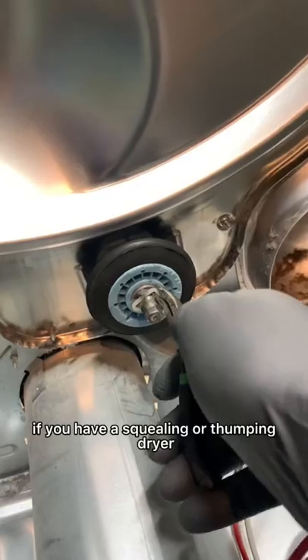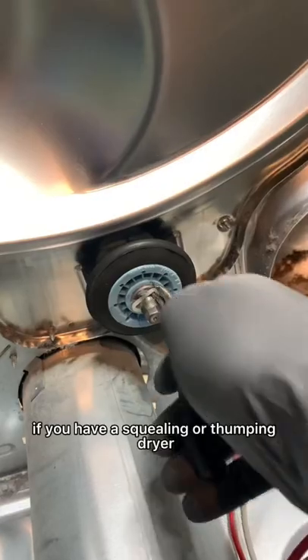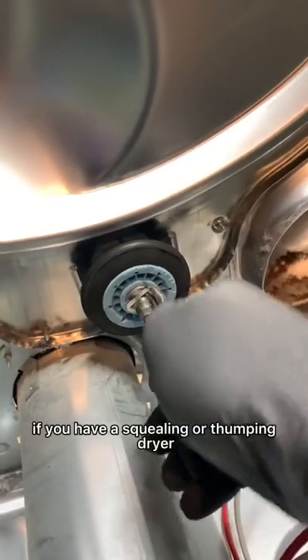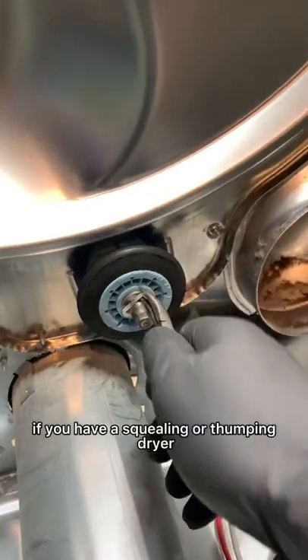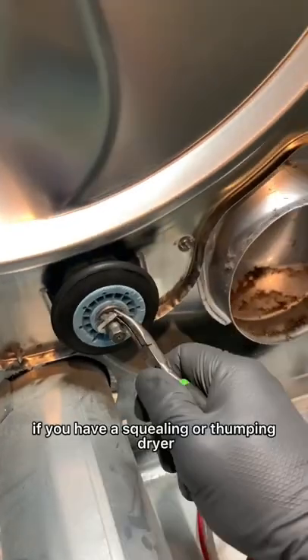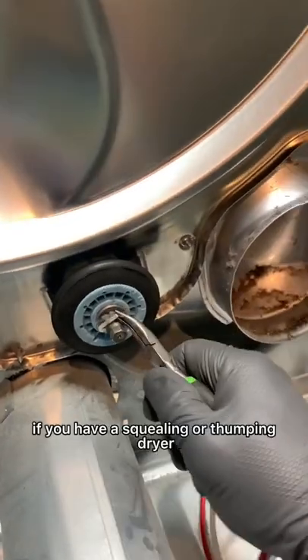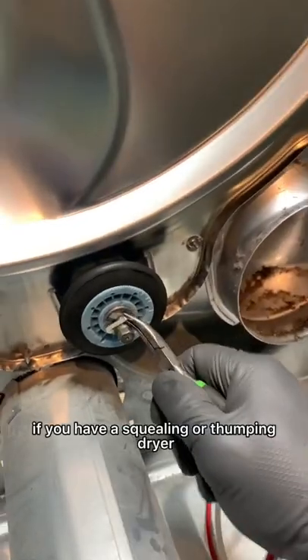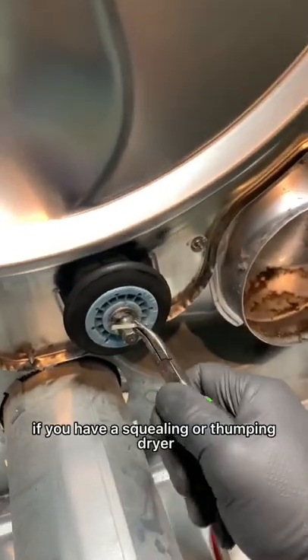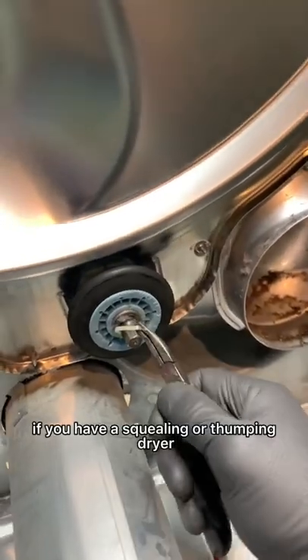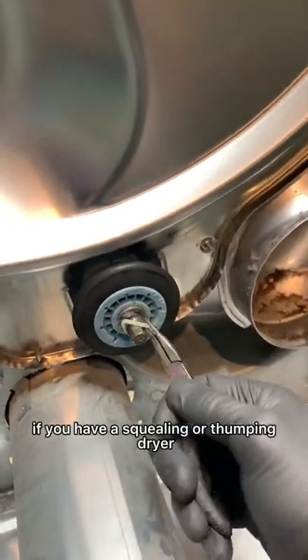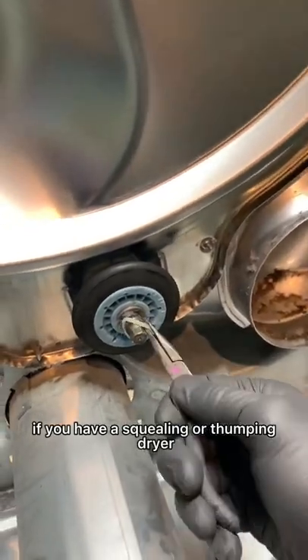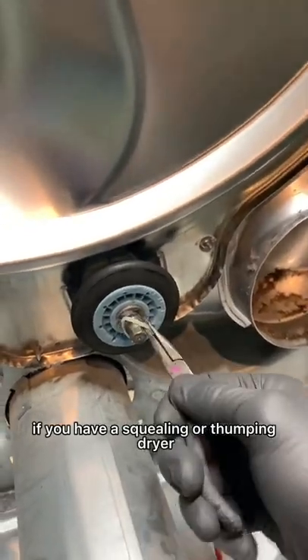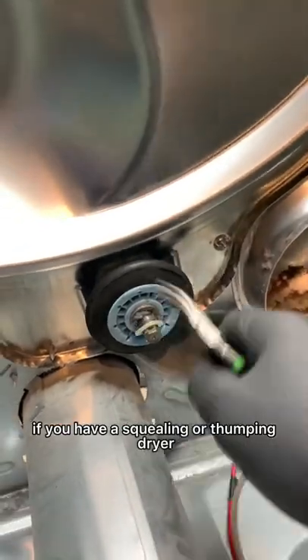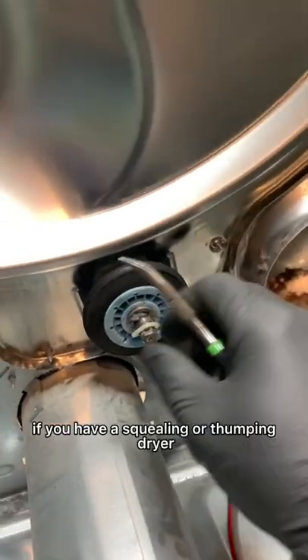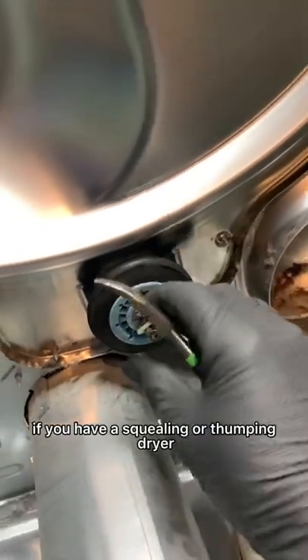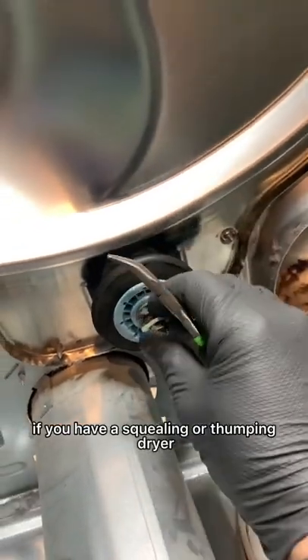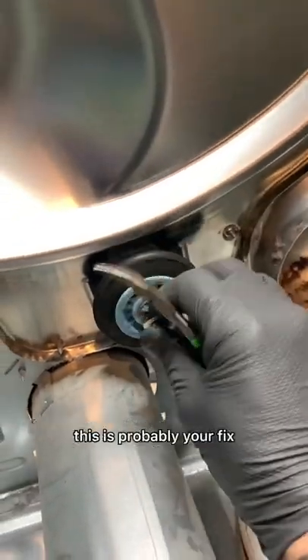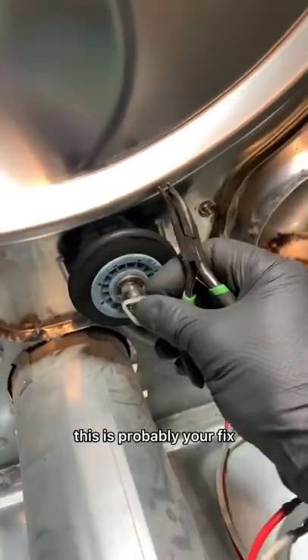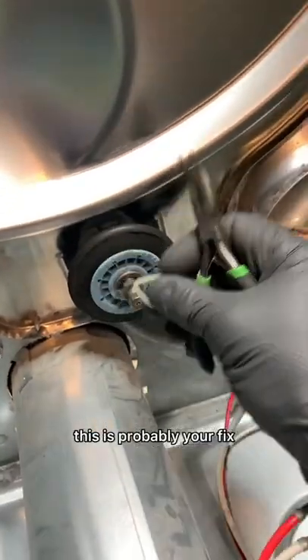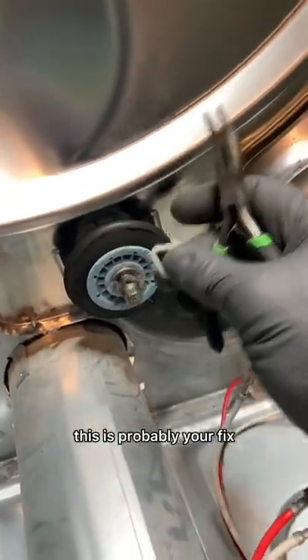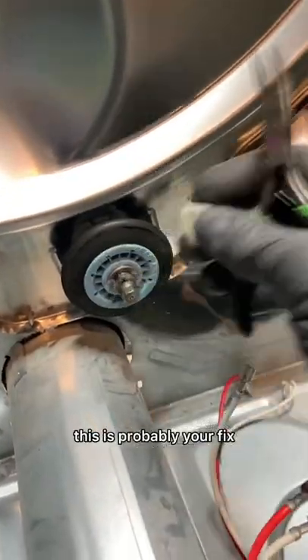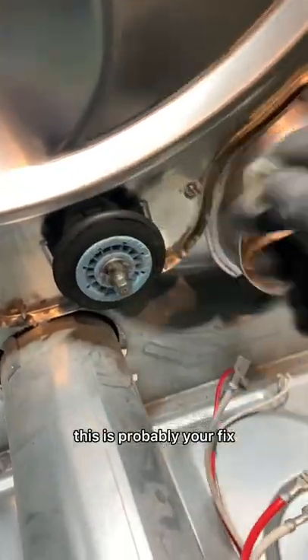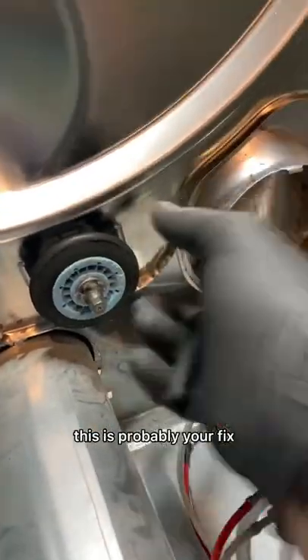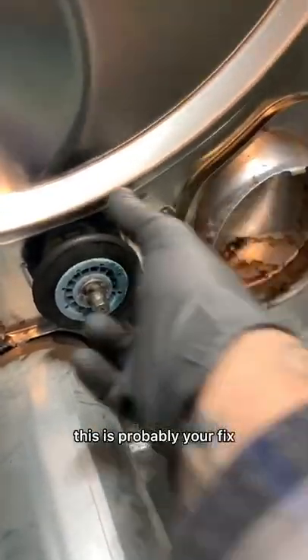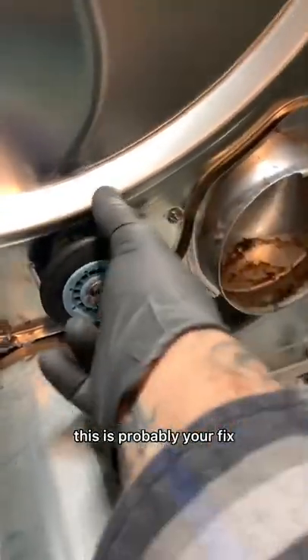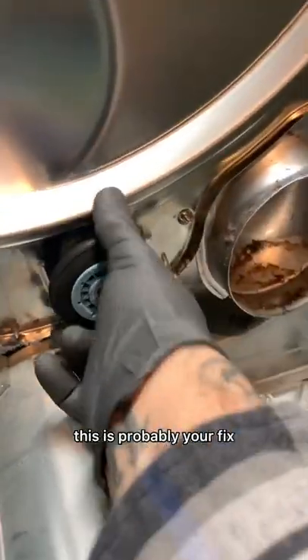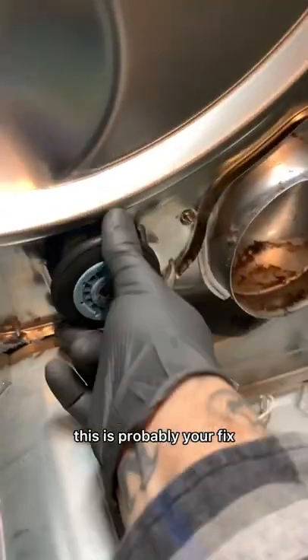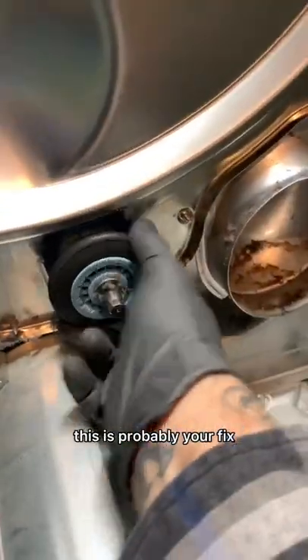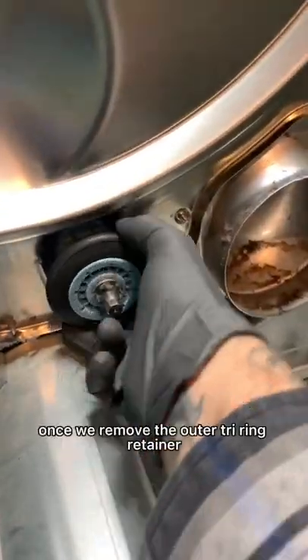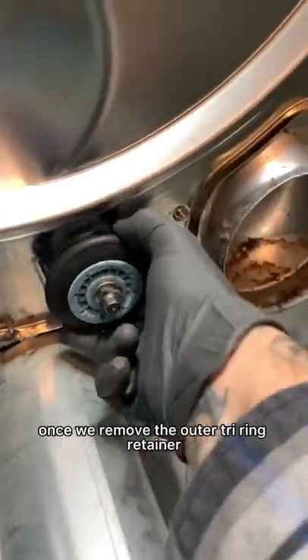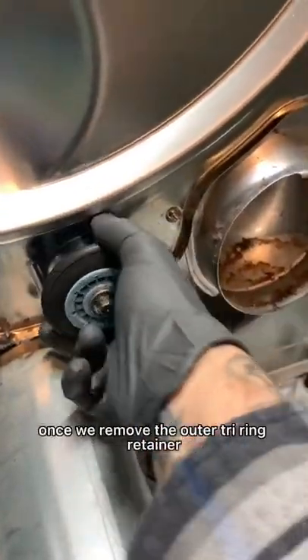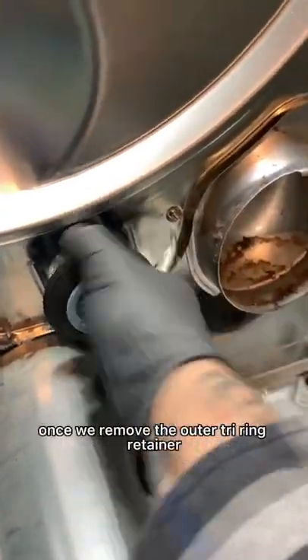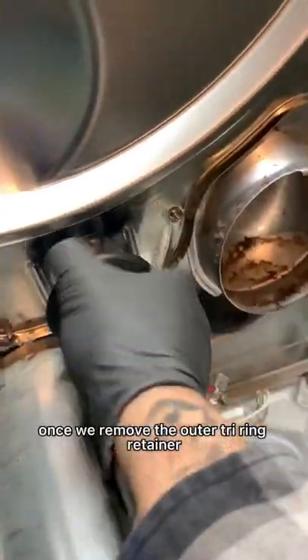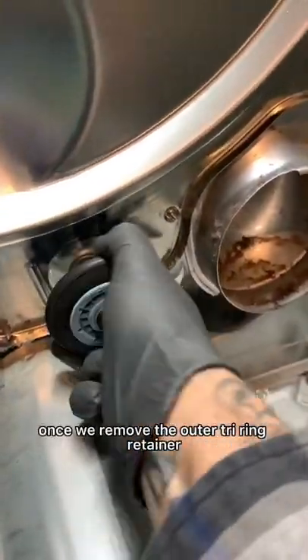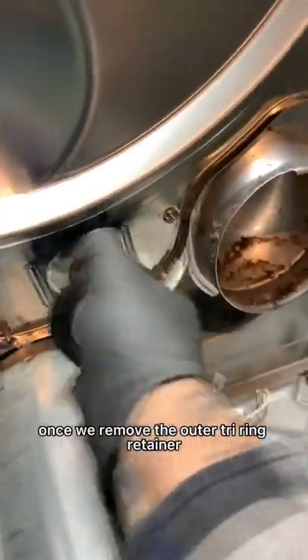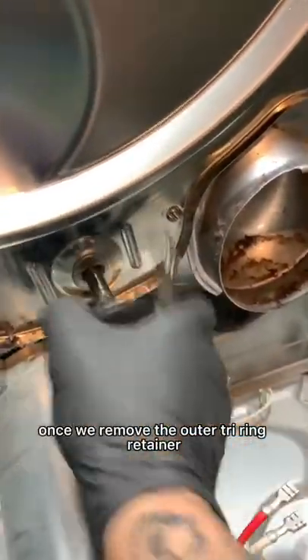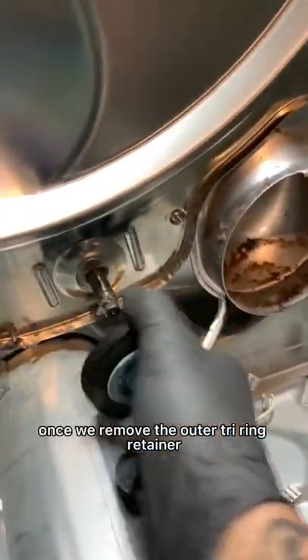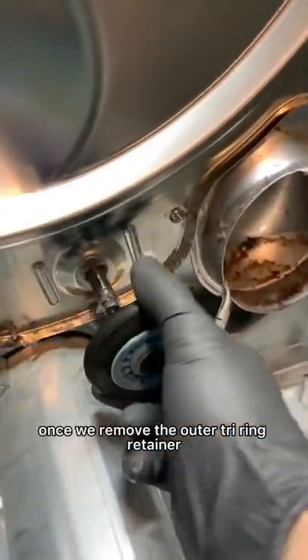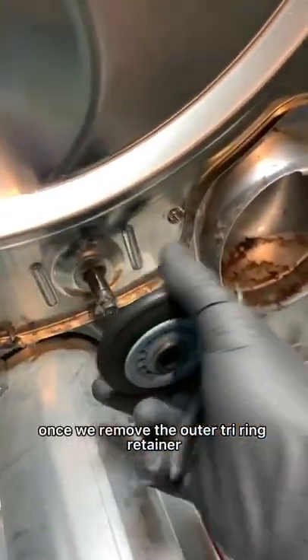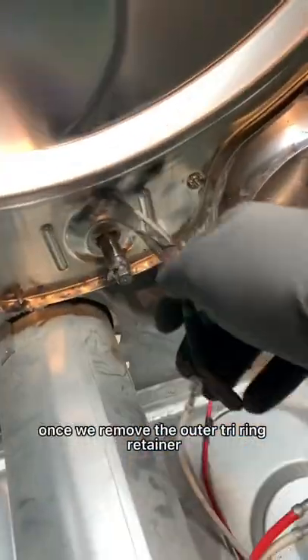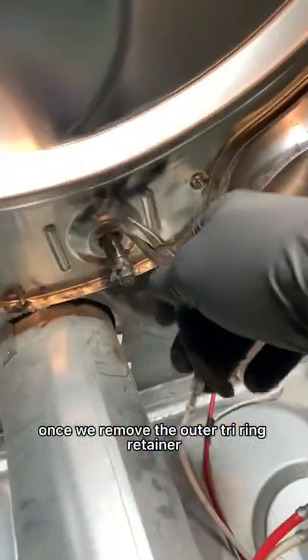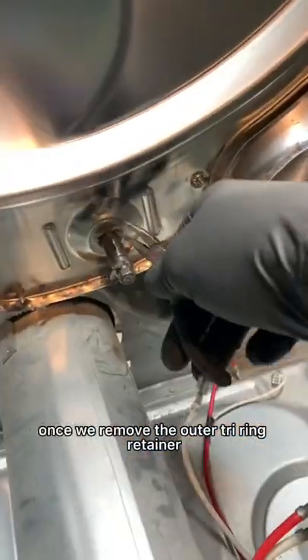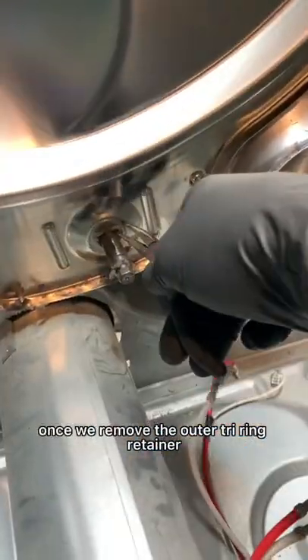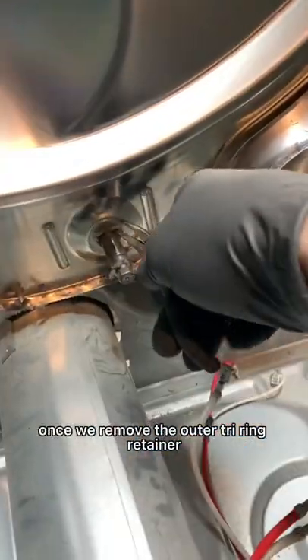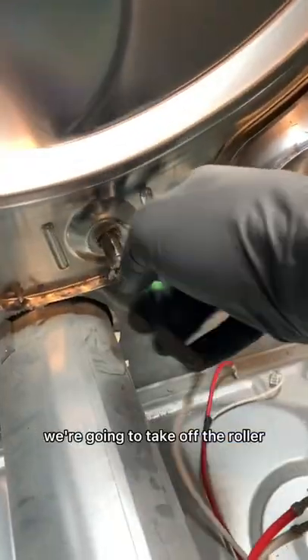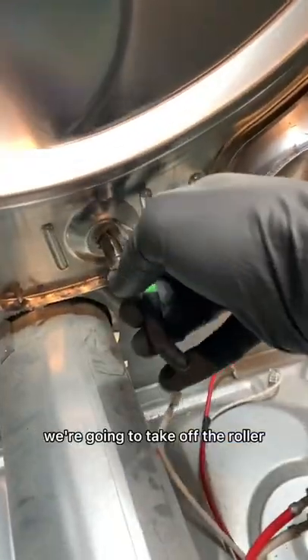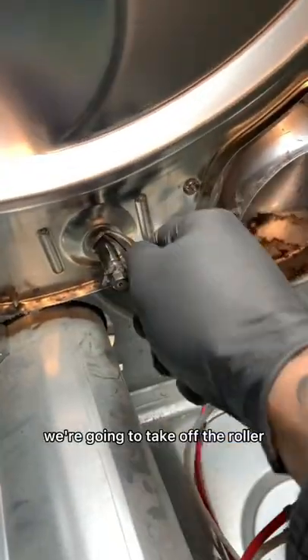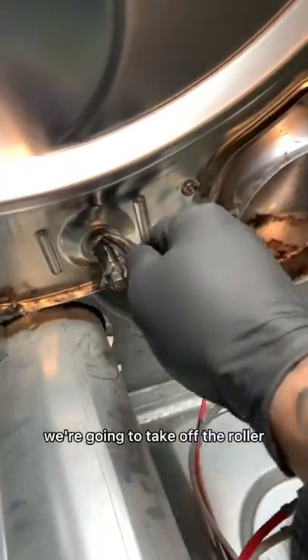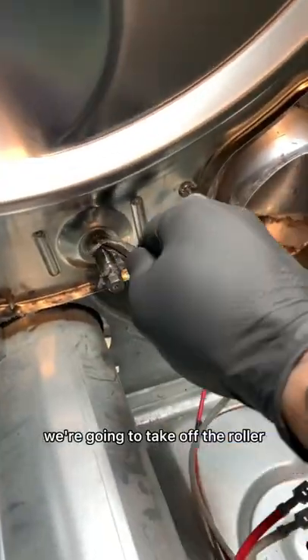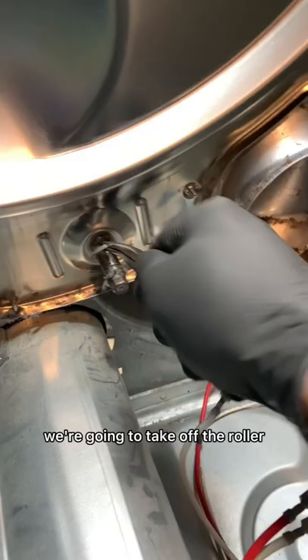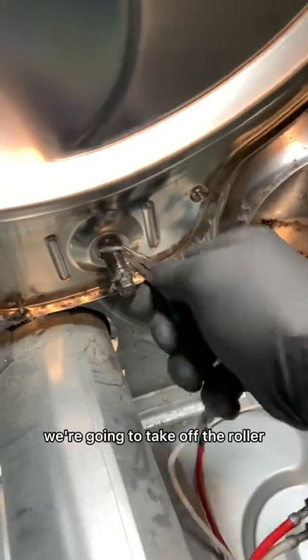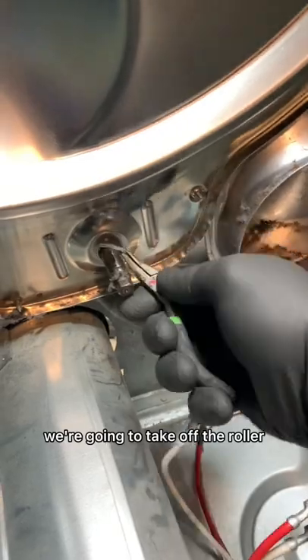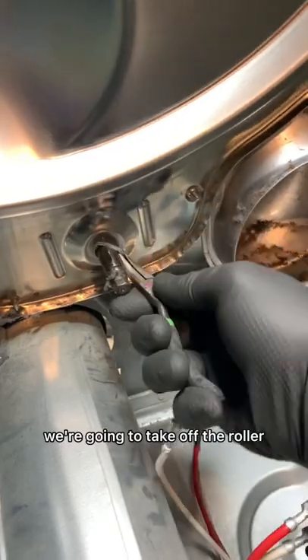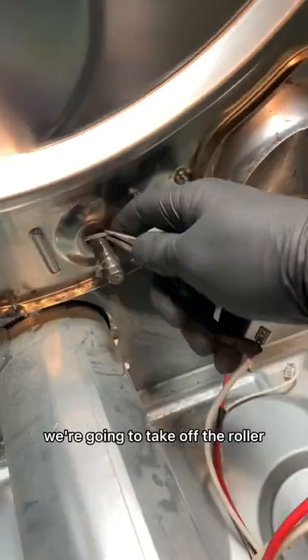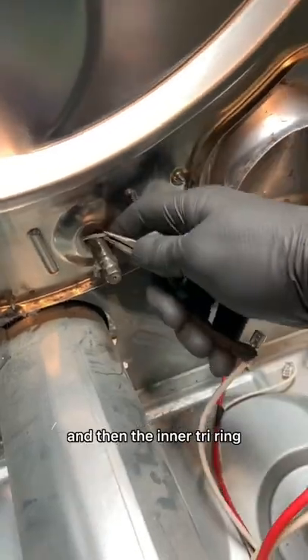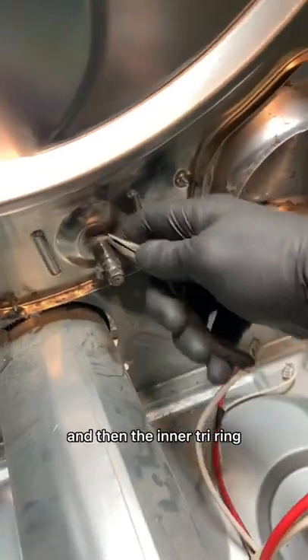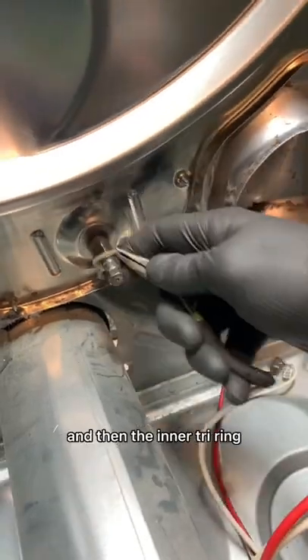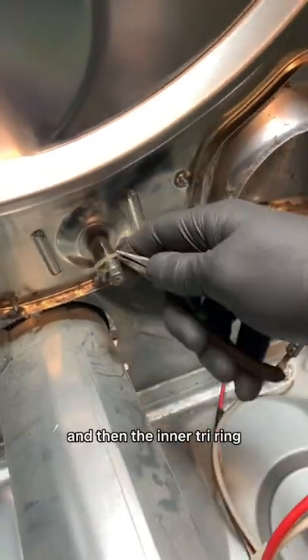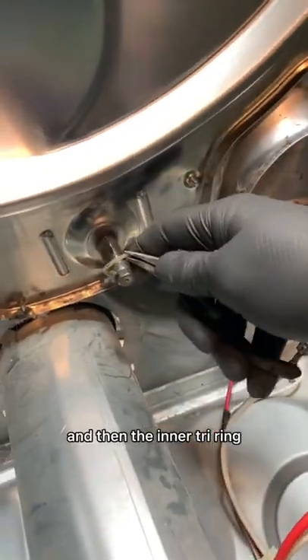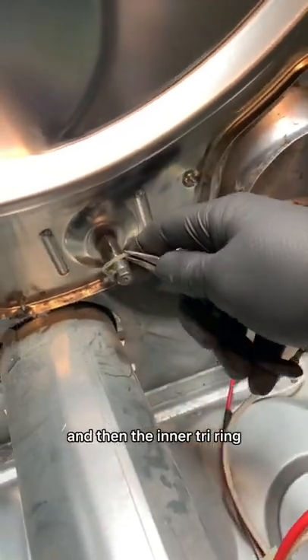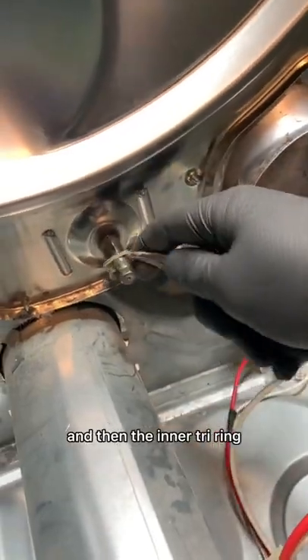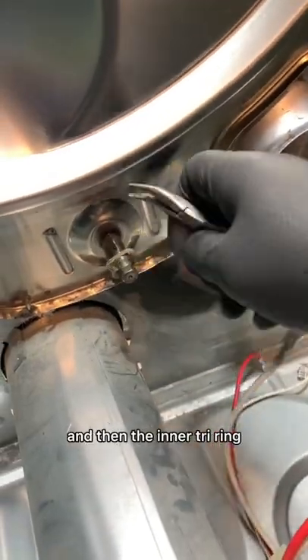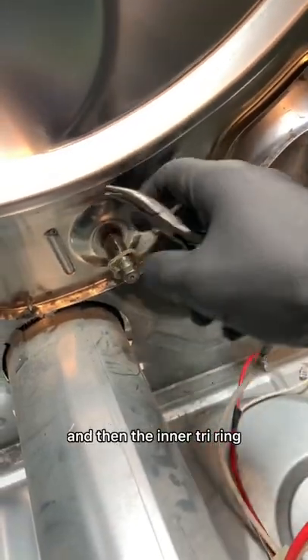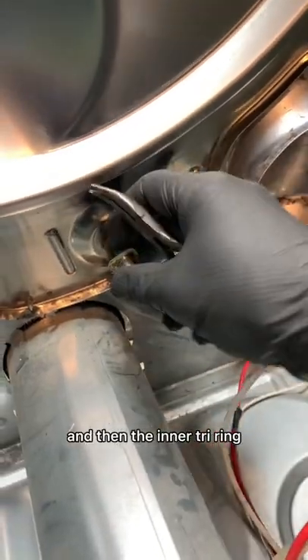If you have a squealing or thumping dryer, this is probably your fix. Once we remove the outer tri-ring retainer, we're going to take off the roller and then the inner tri-ring.